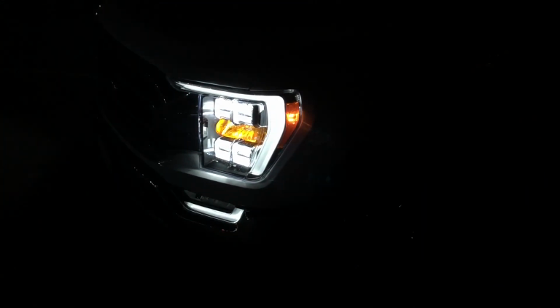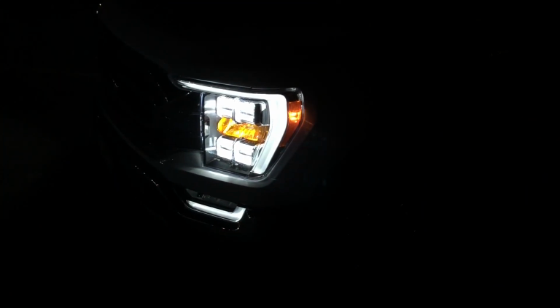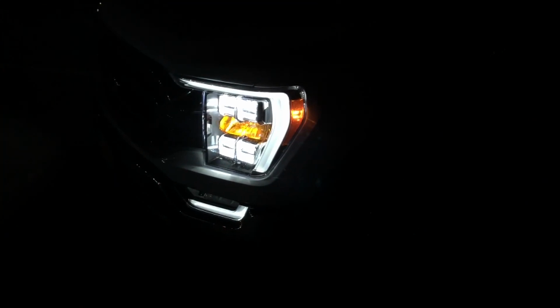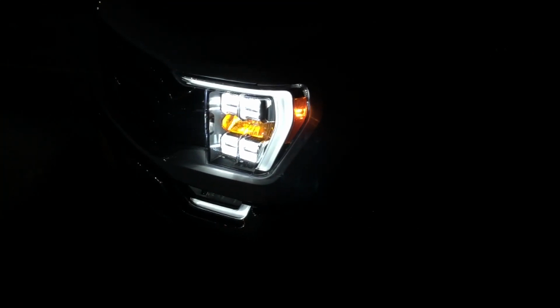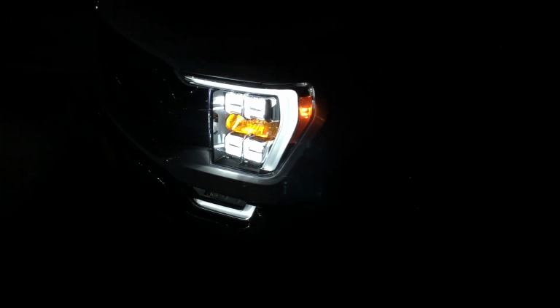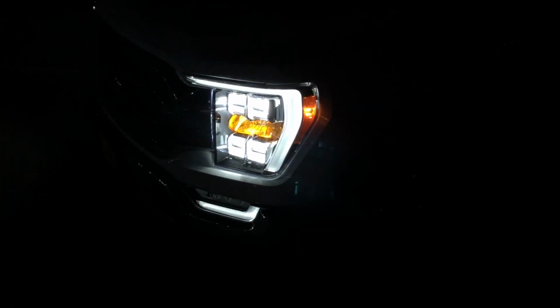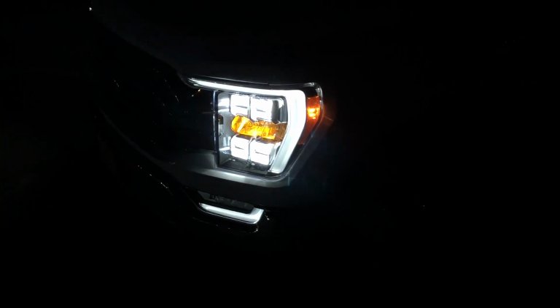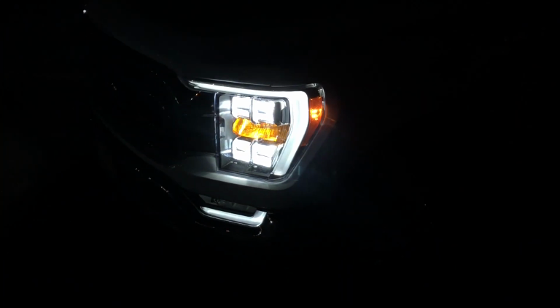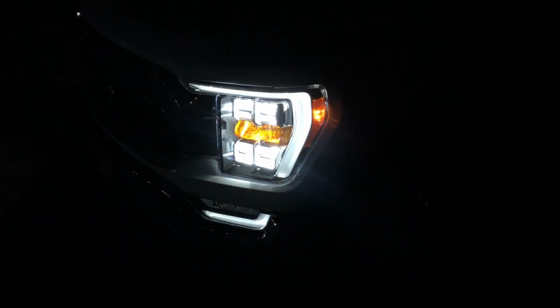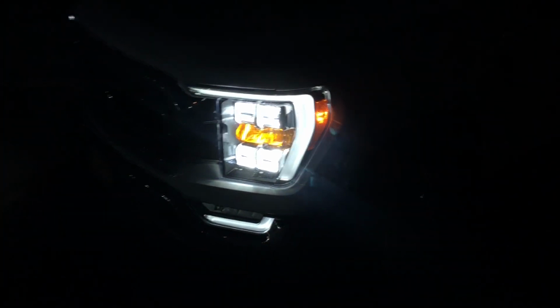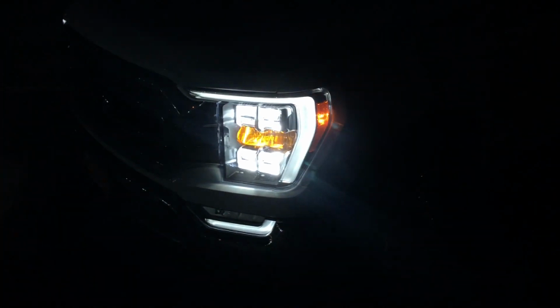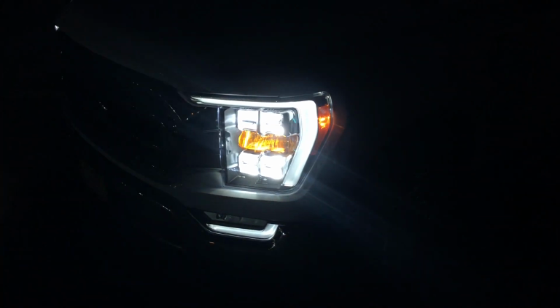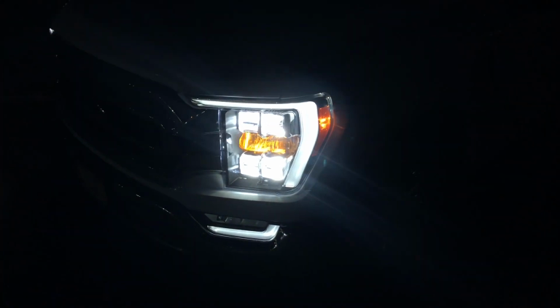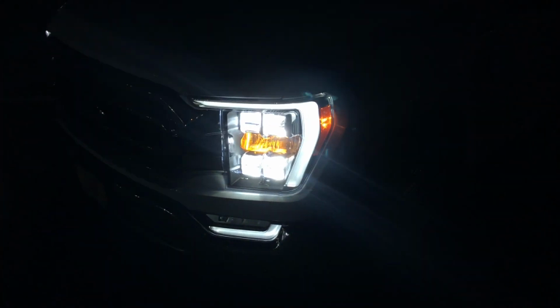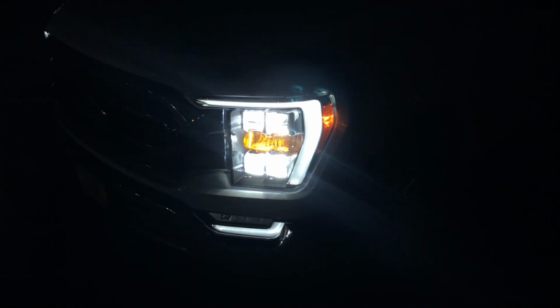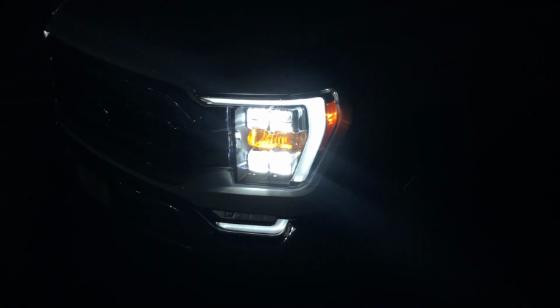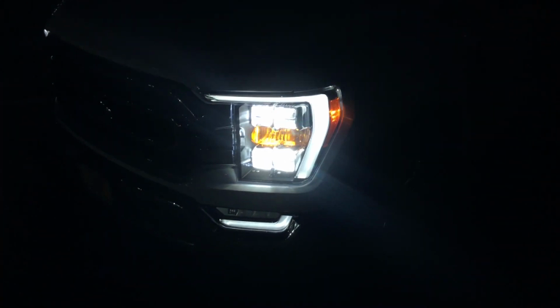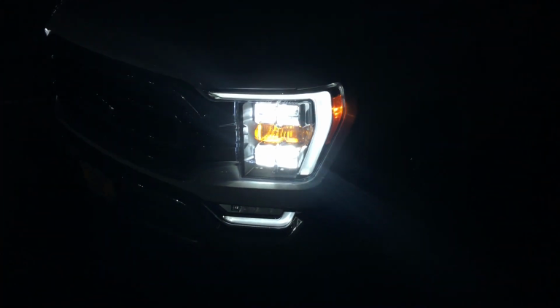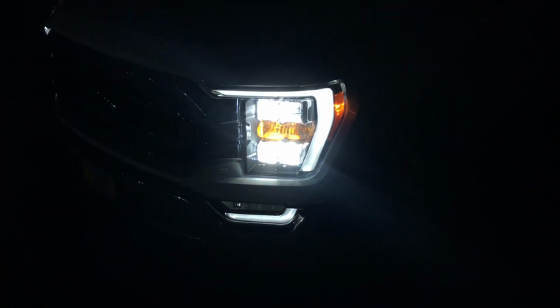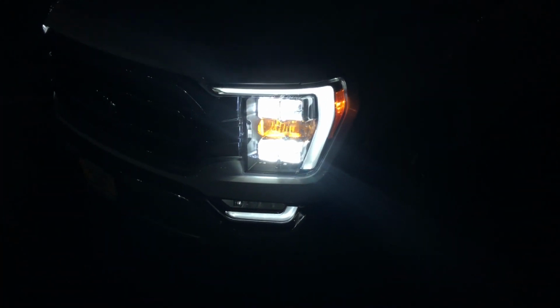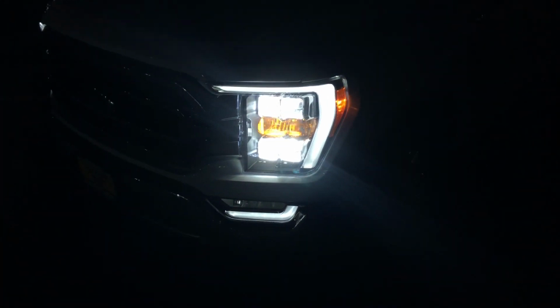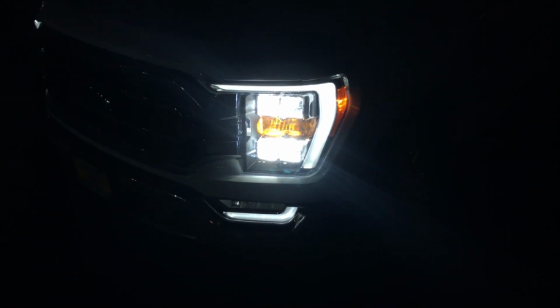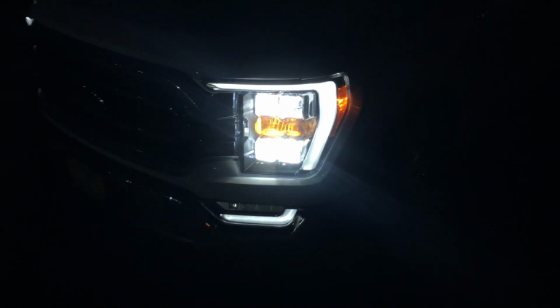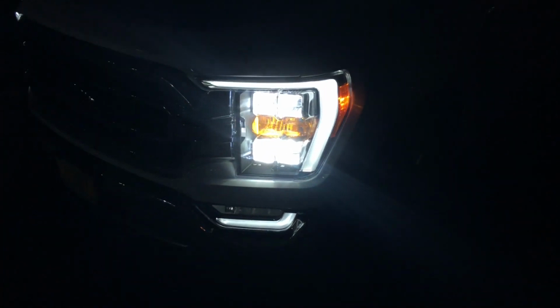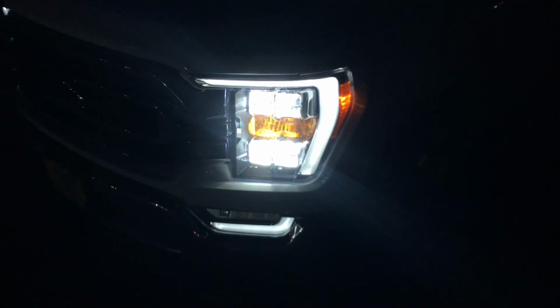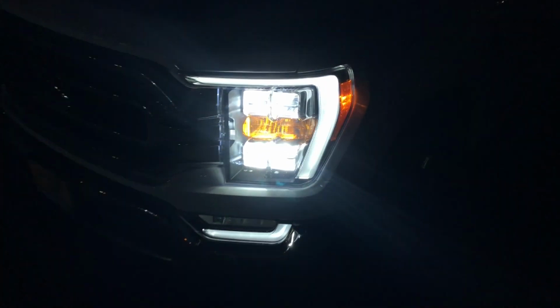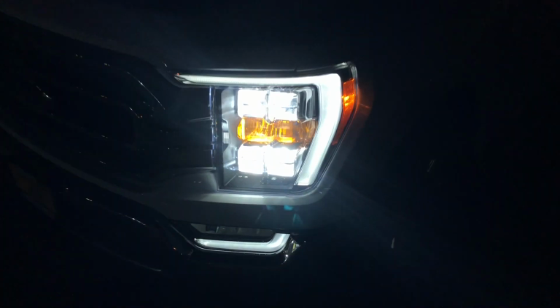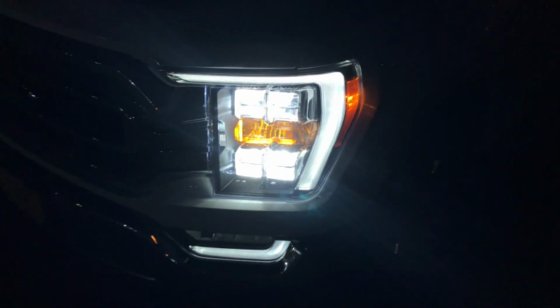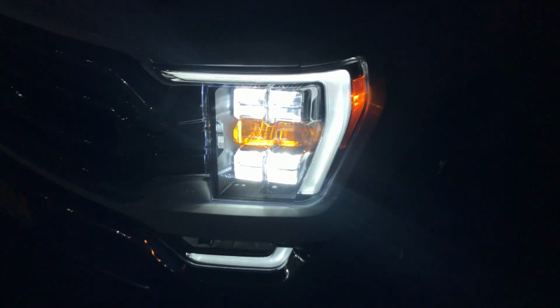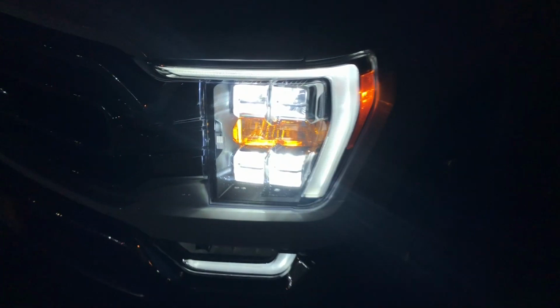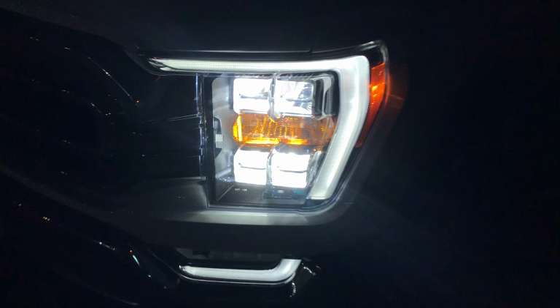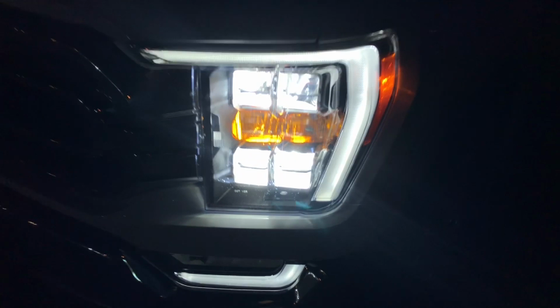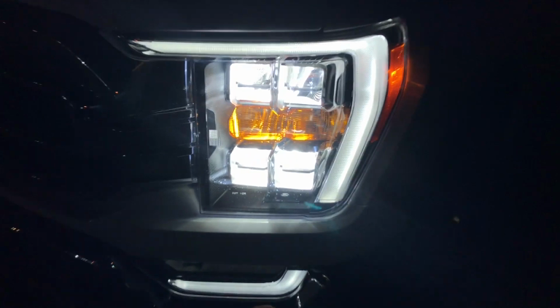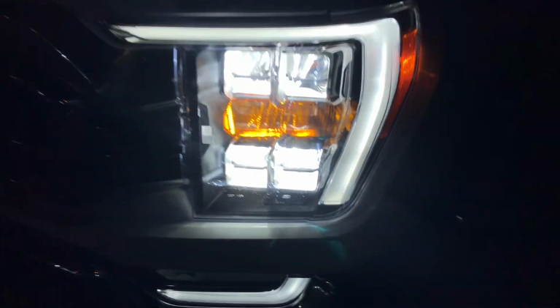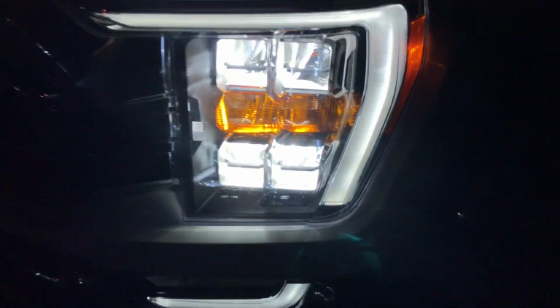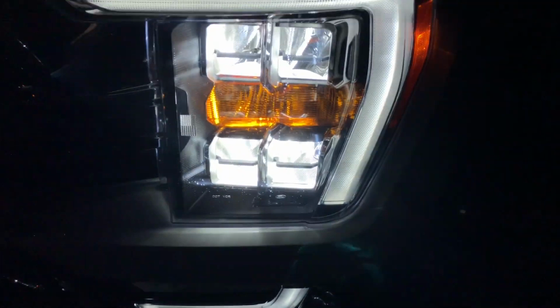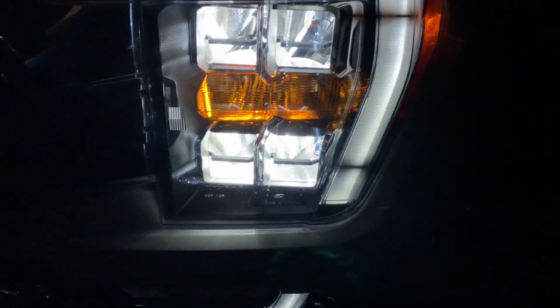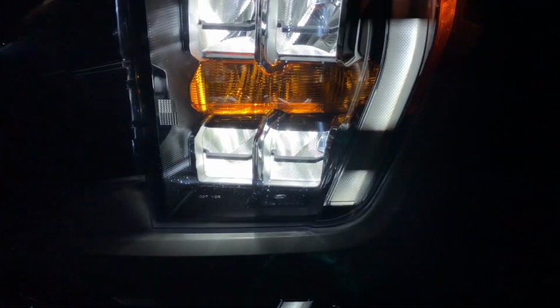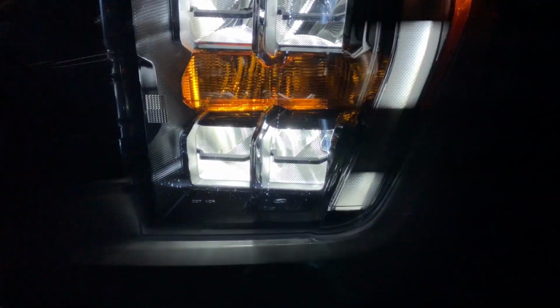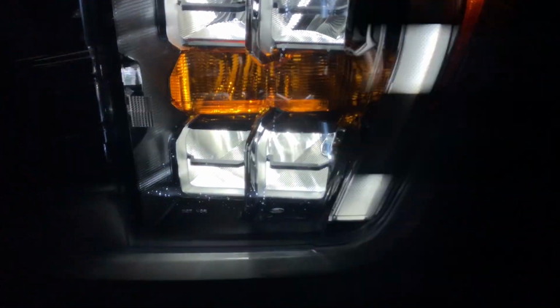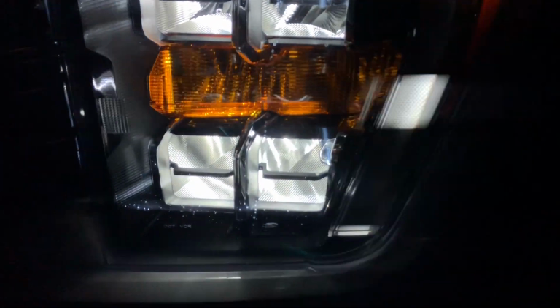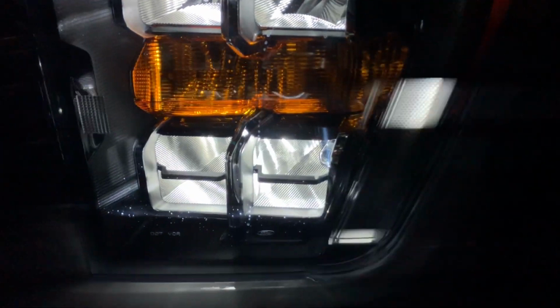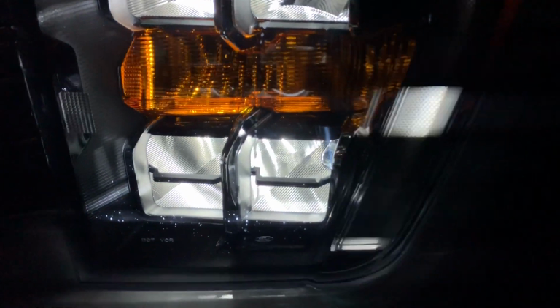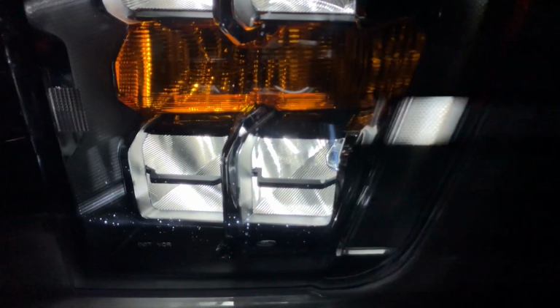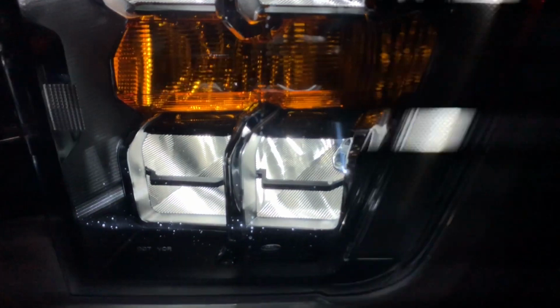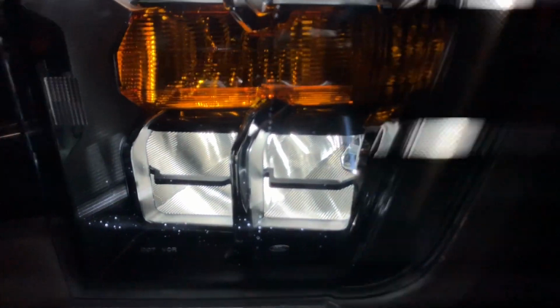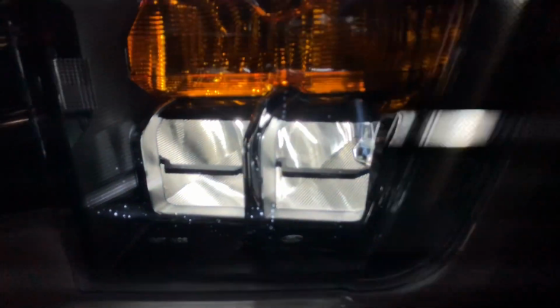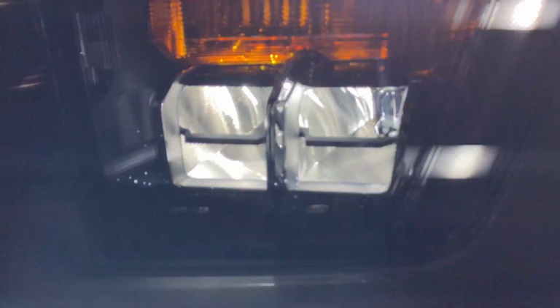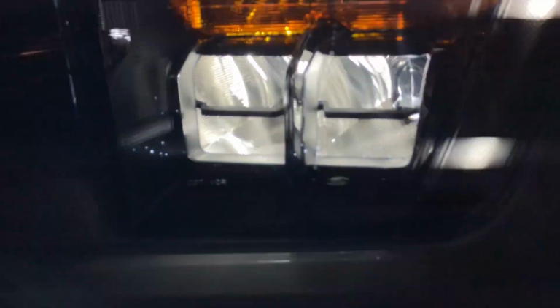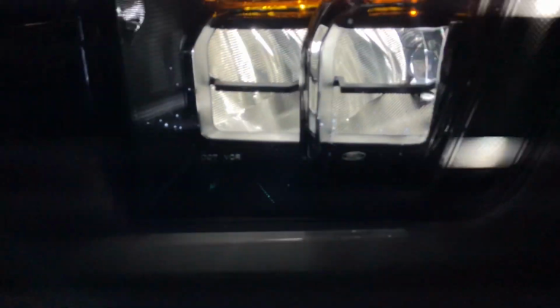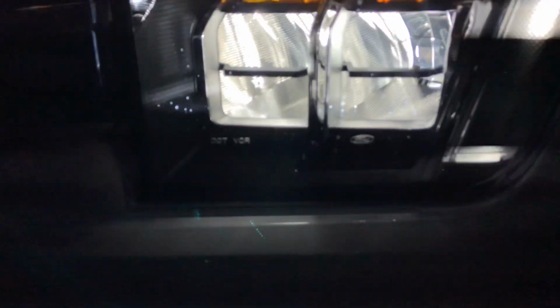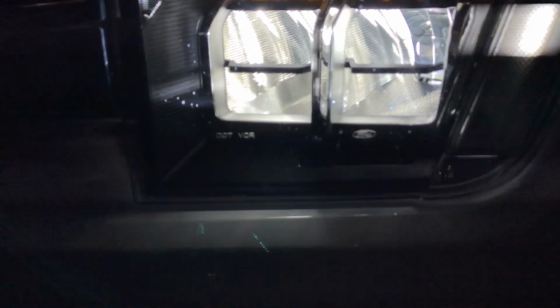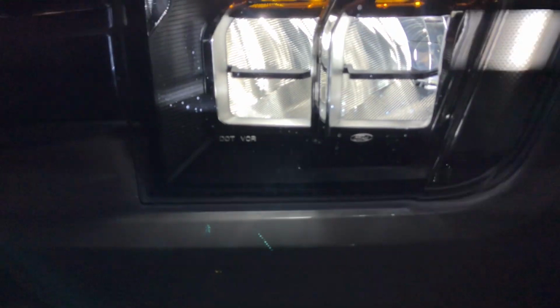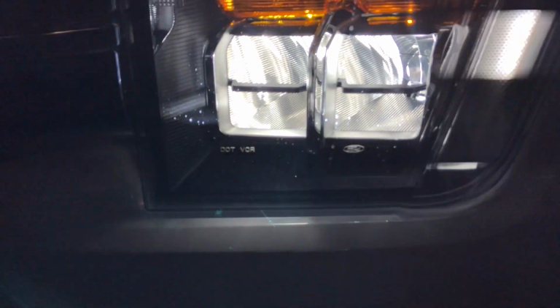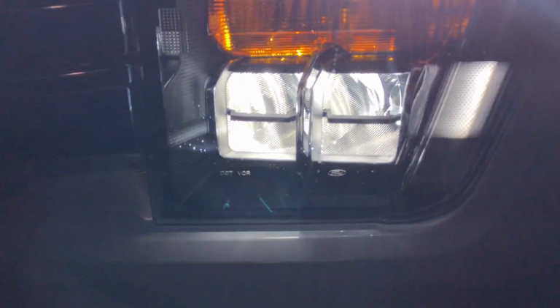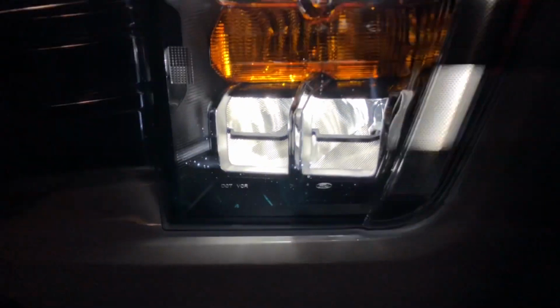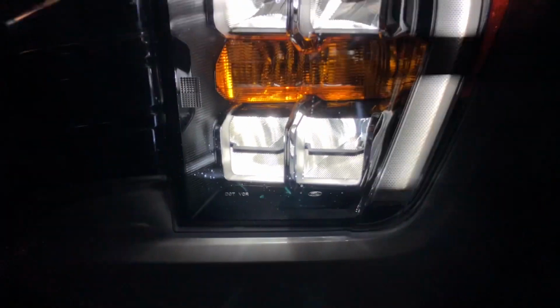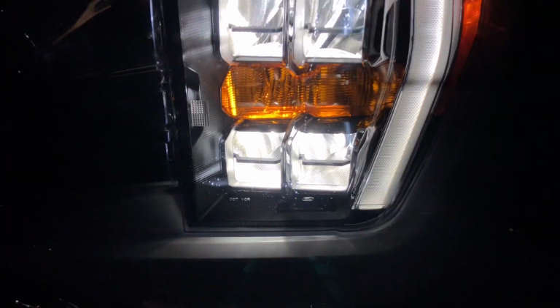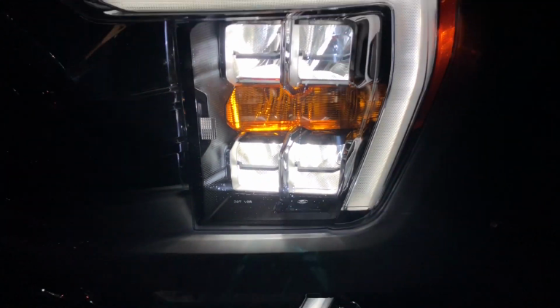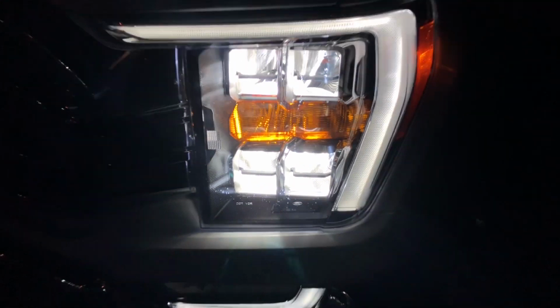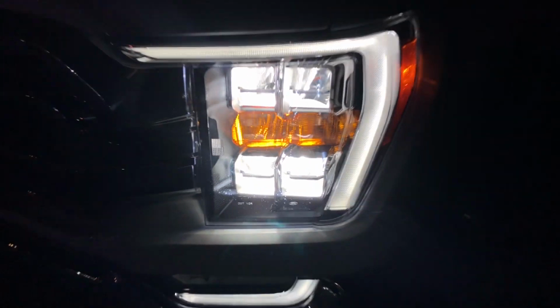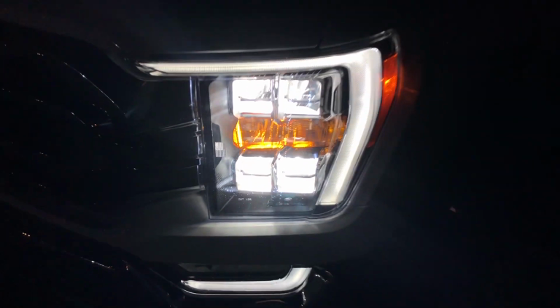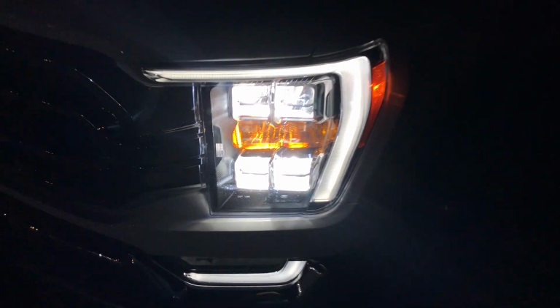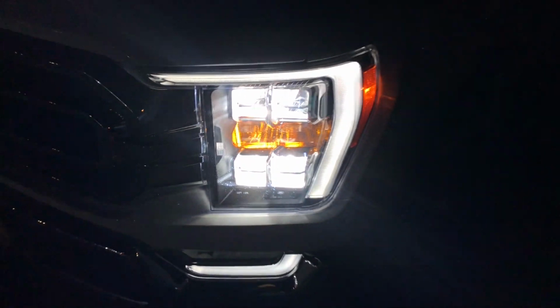Turning on the high beam here, you can see it lit up the bottom part. The high beam is on the bottom.